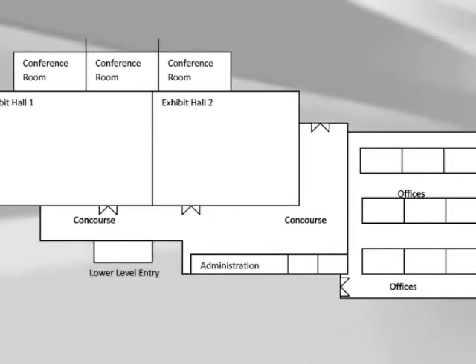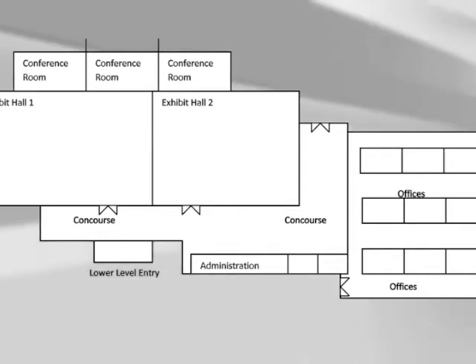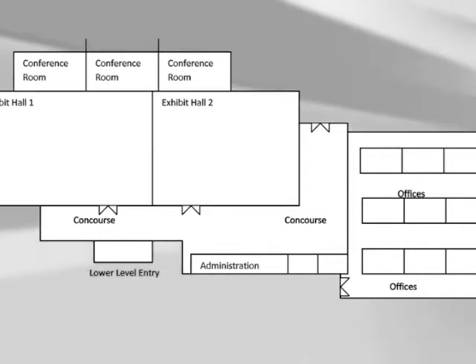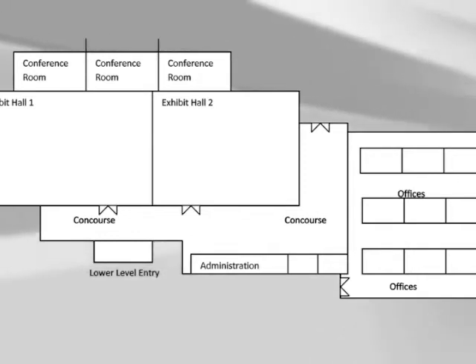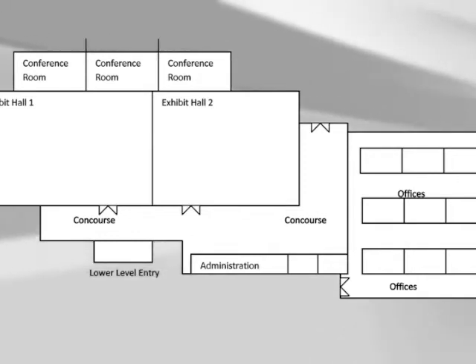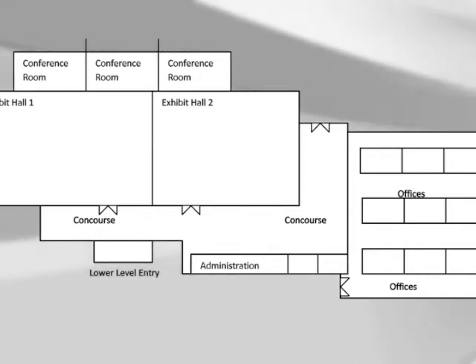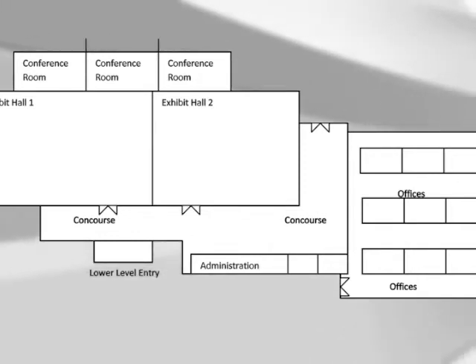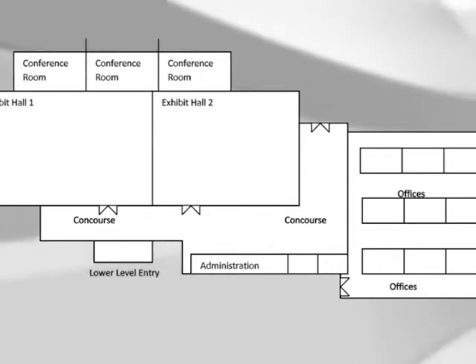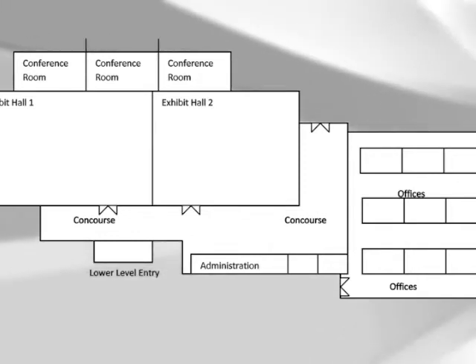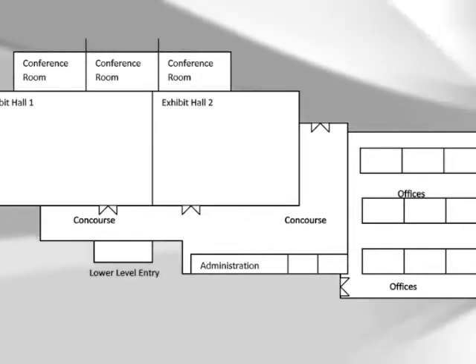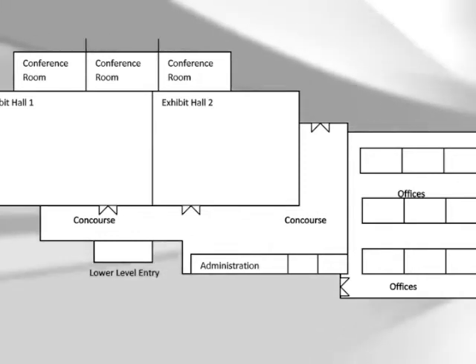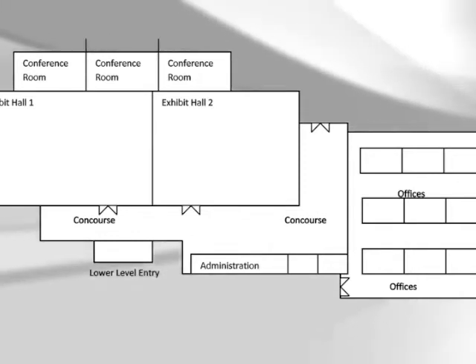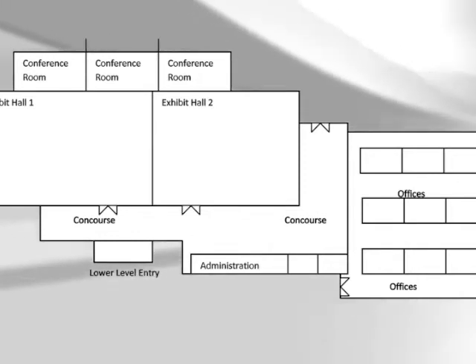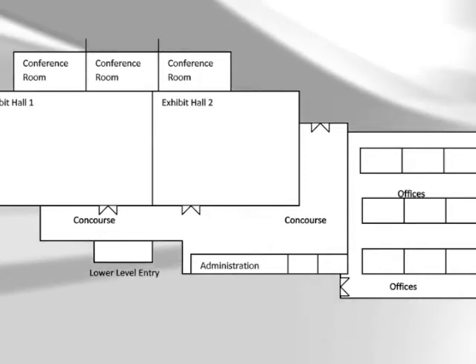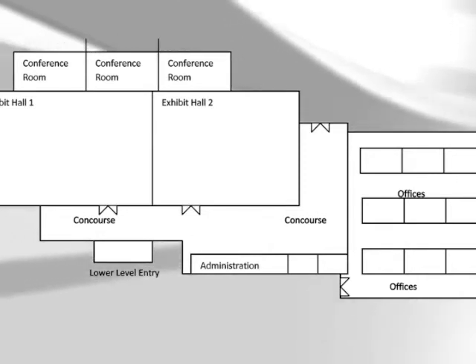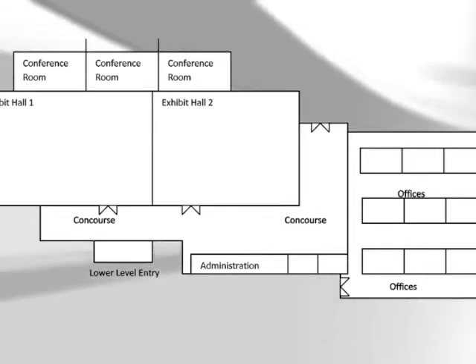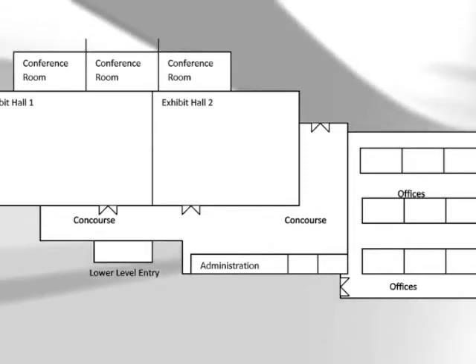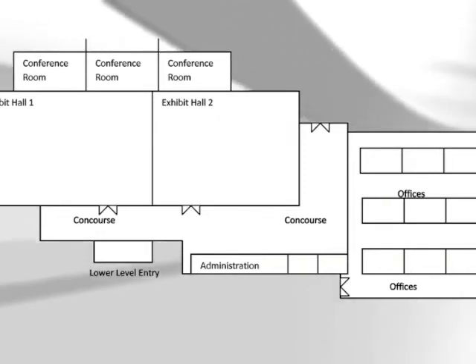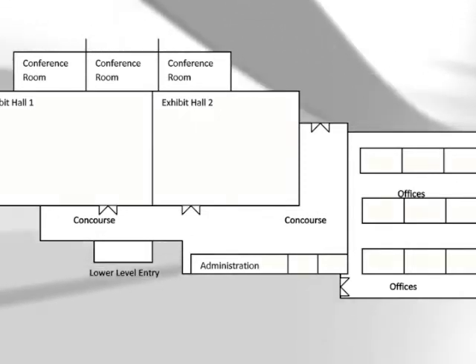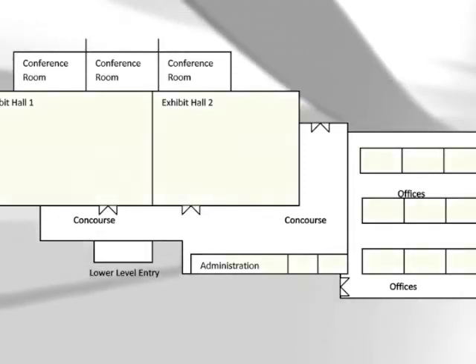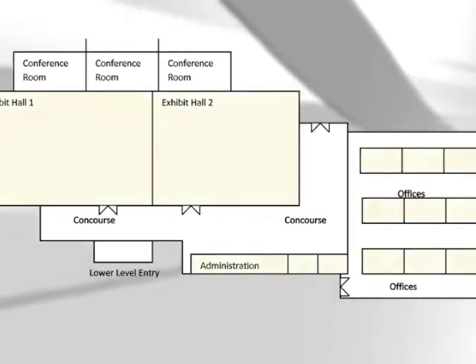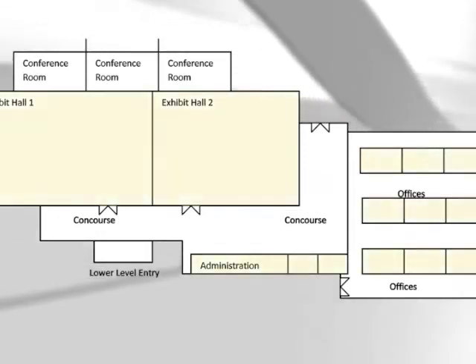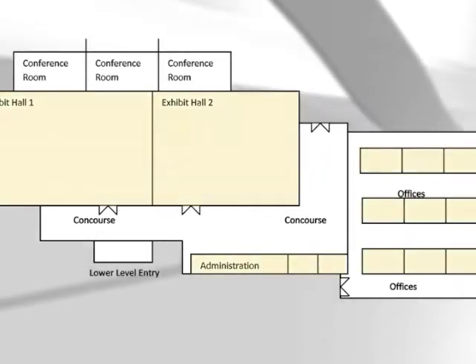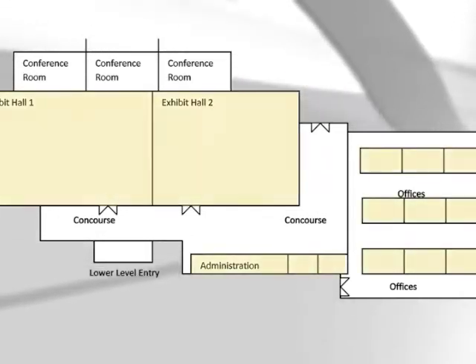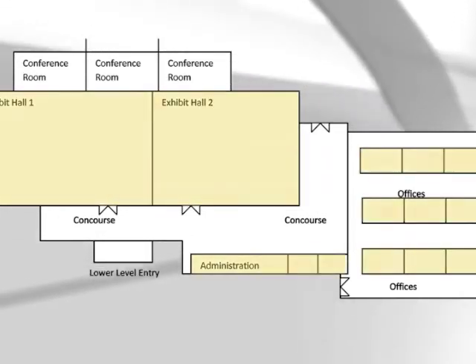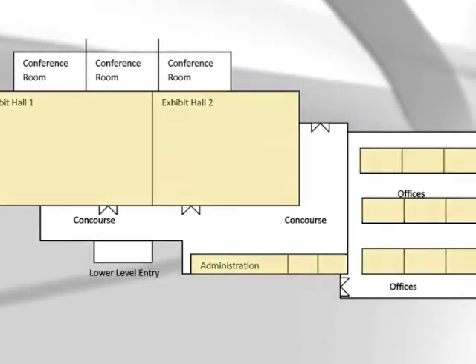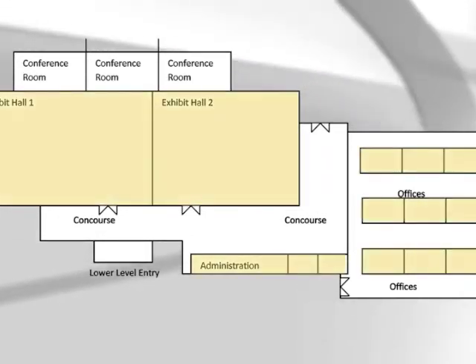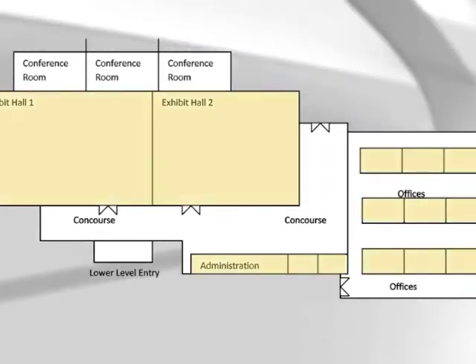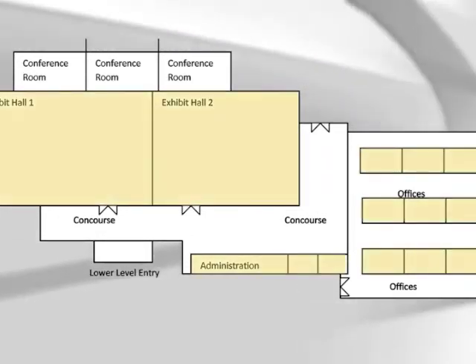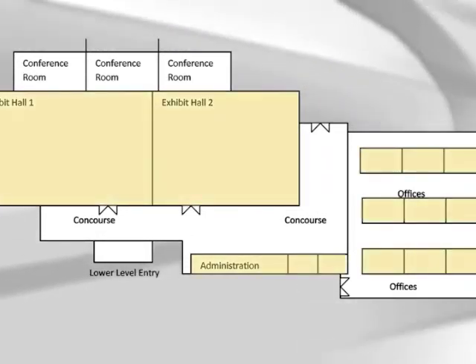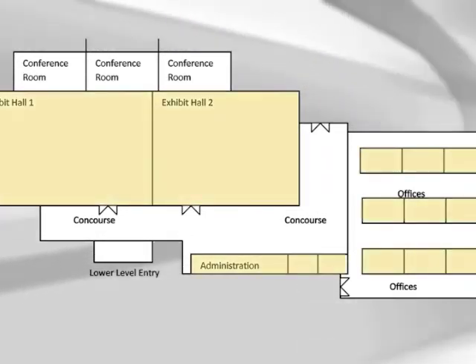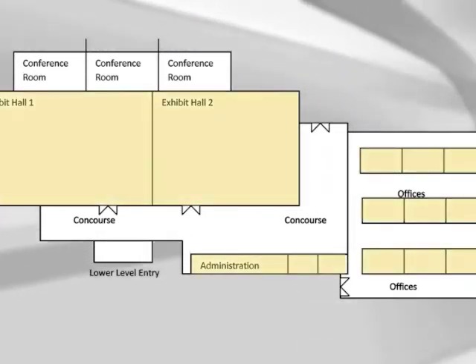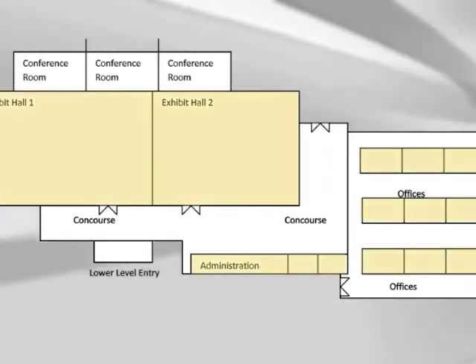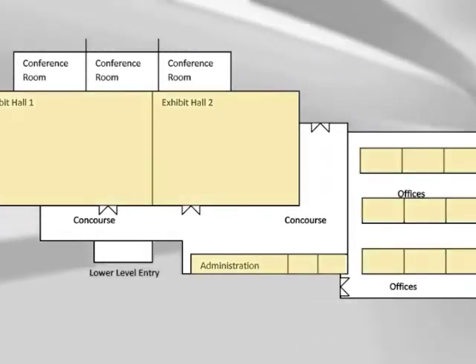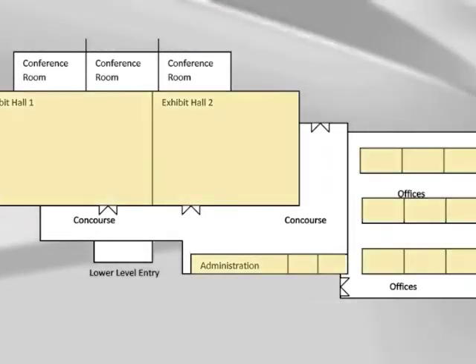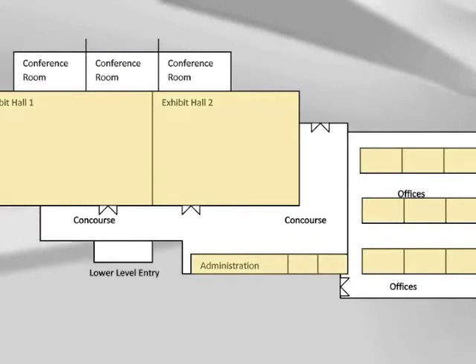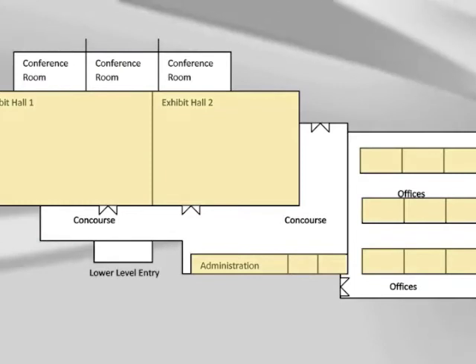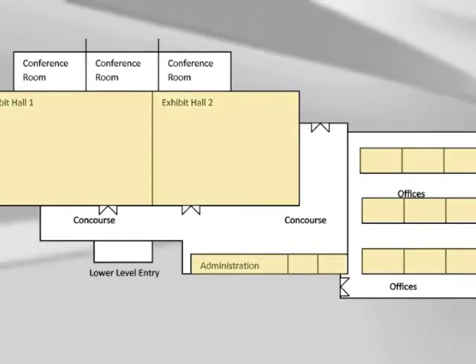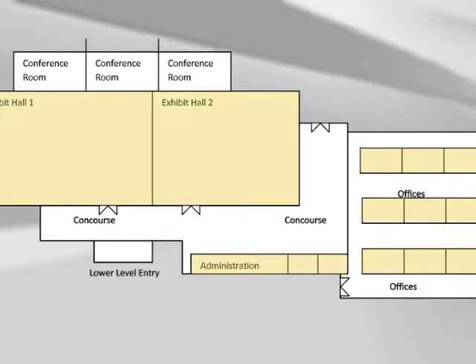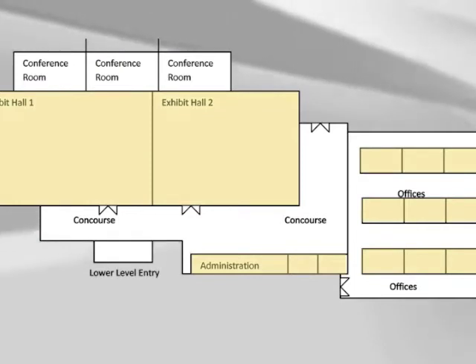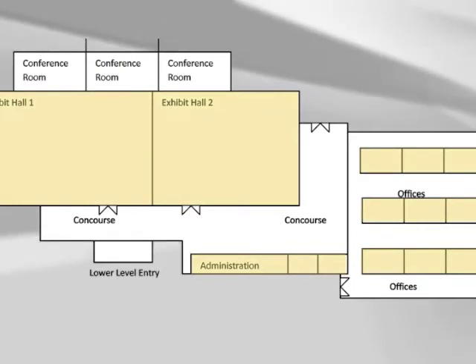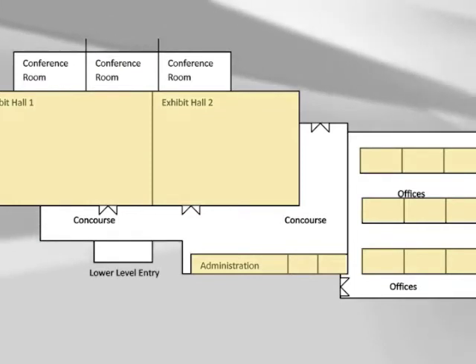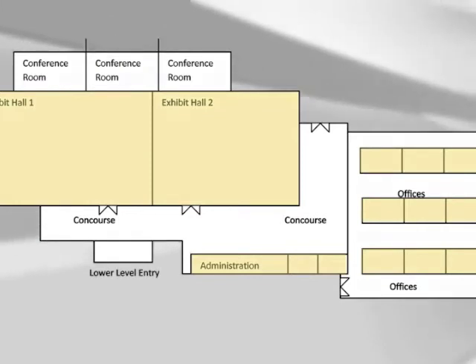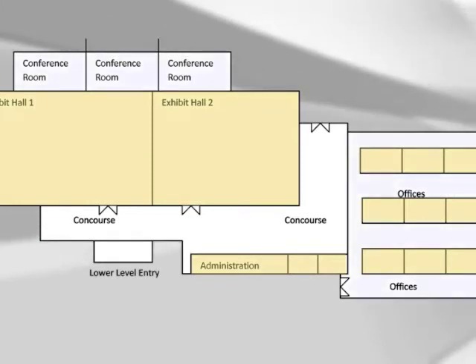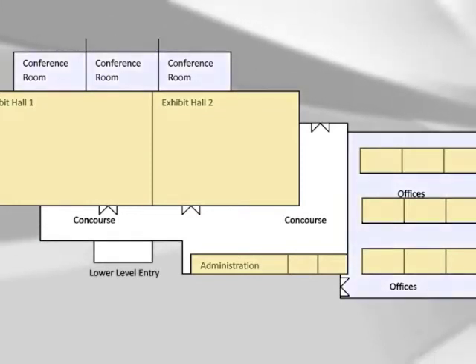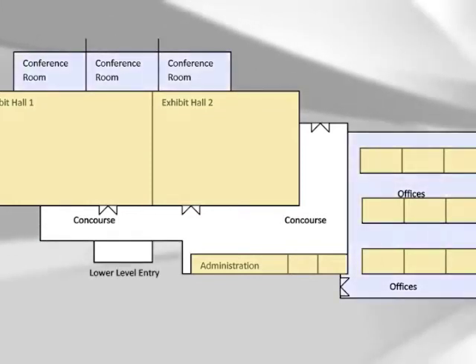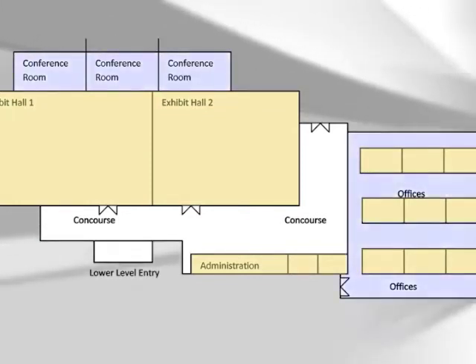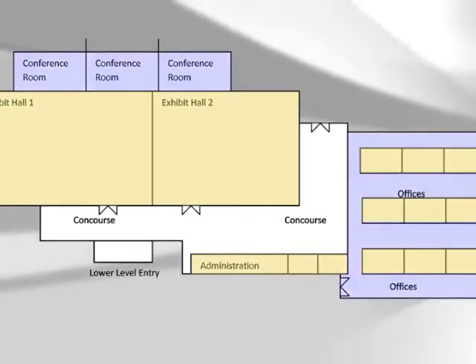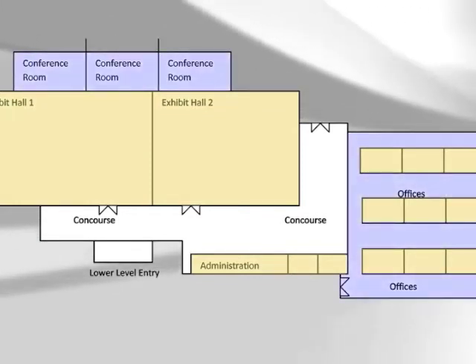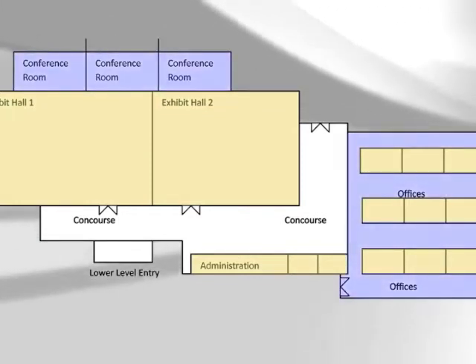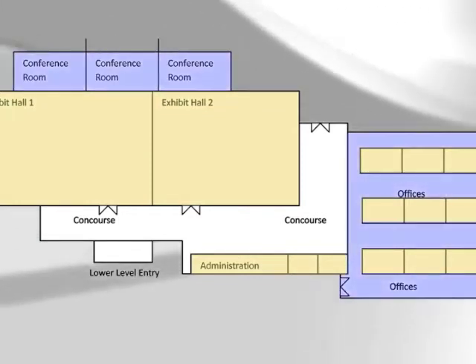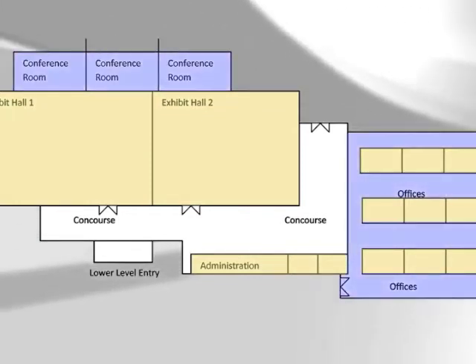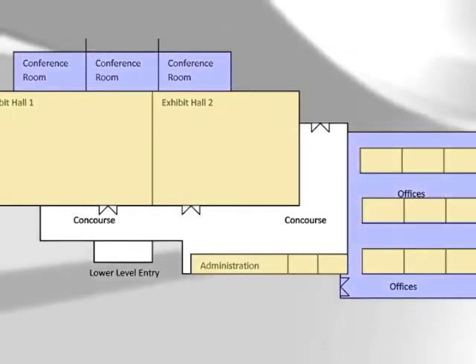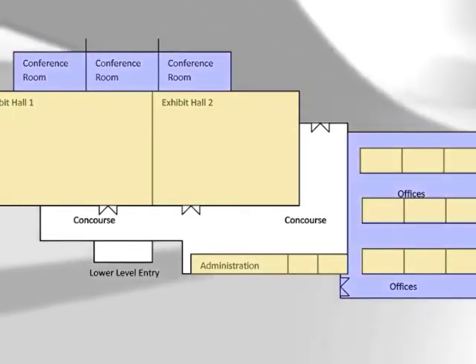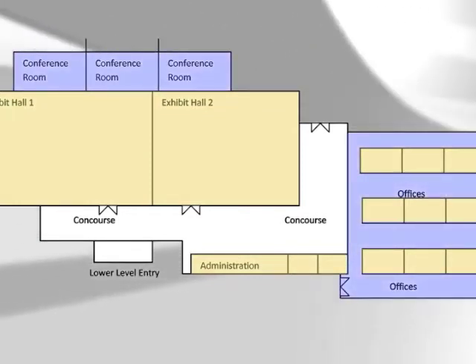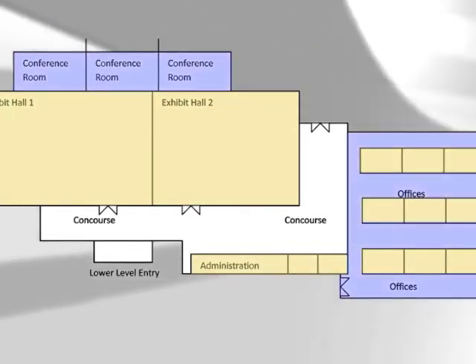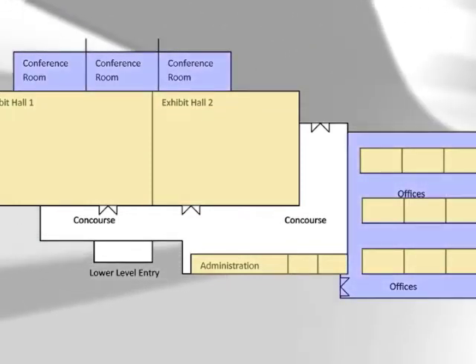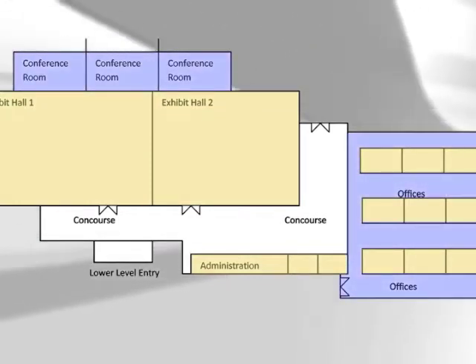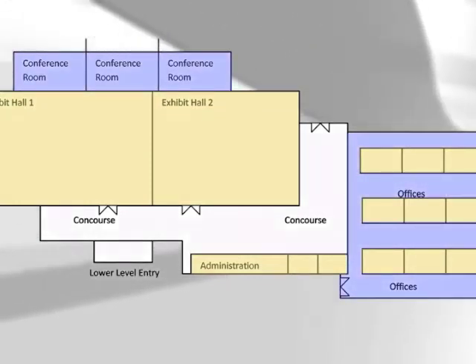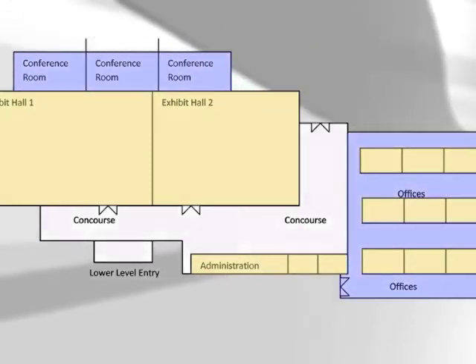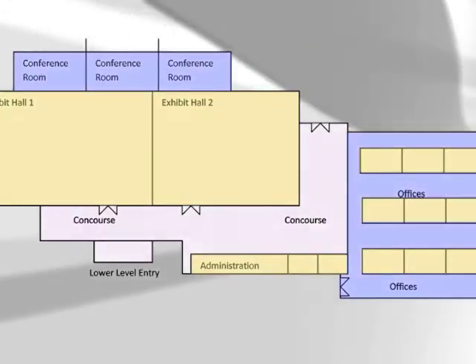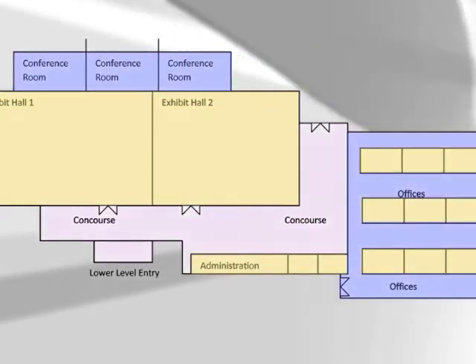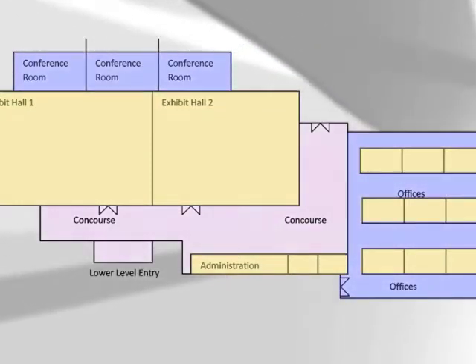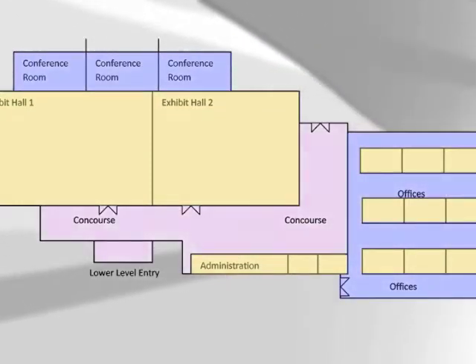Here is an example. Orange represents the light traffic areas. Blue is used for moderate and purple for heavy.